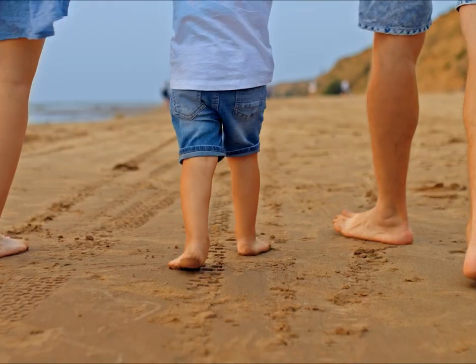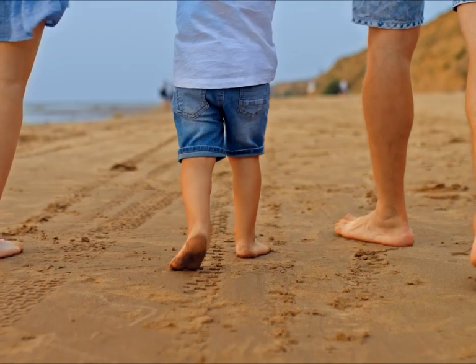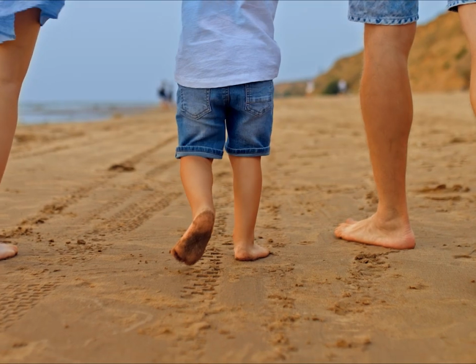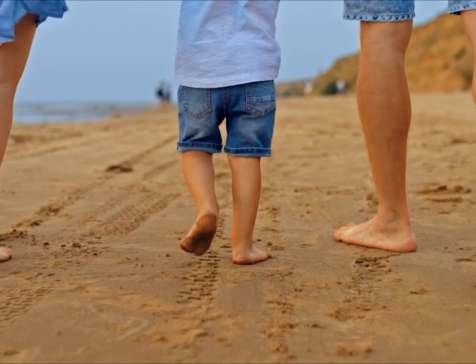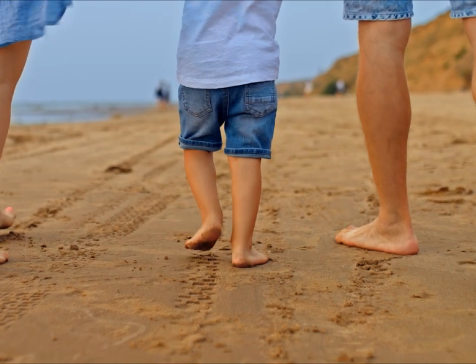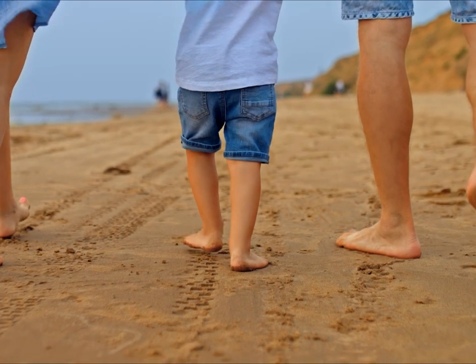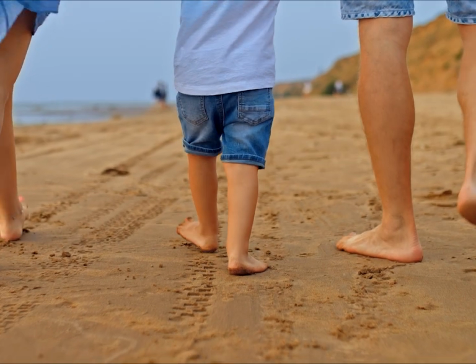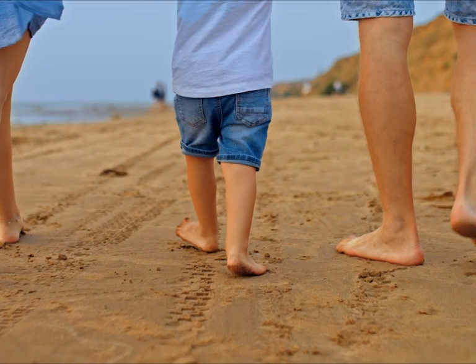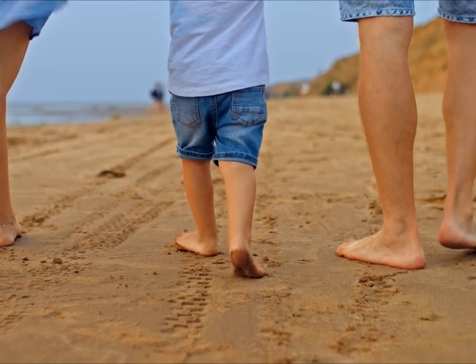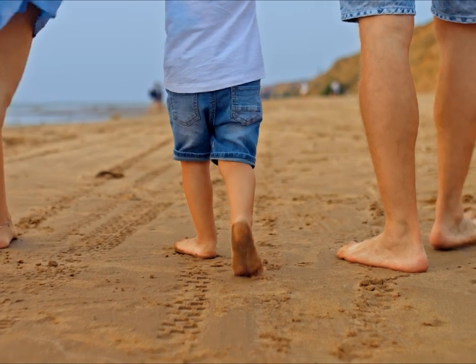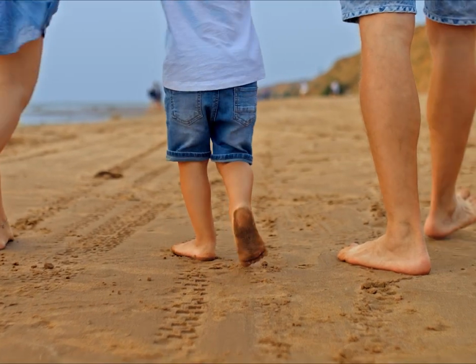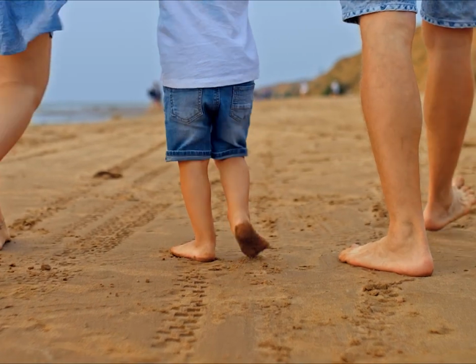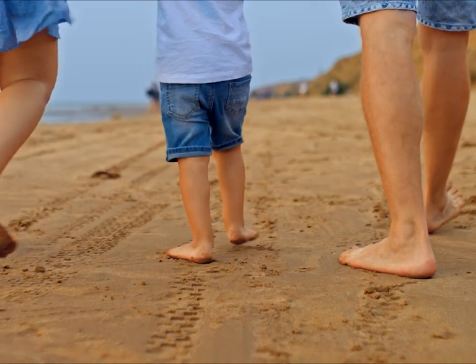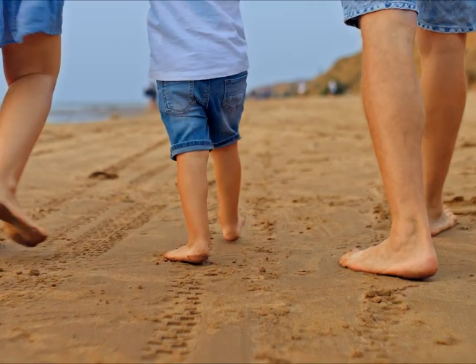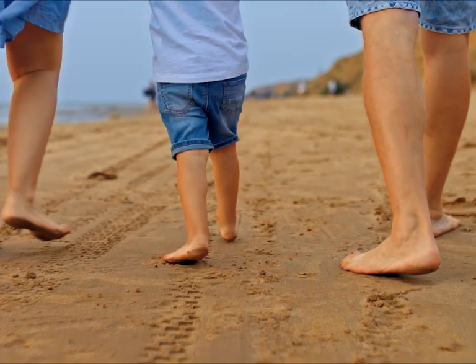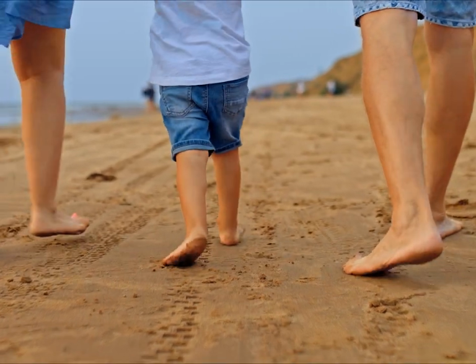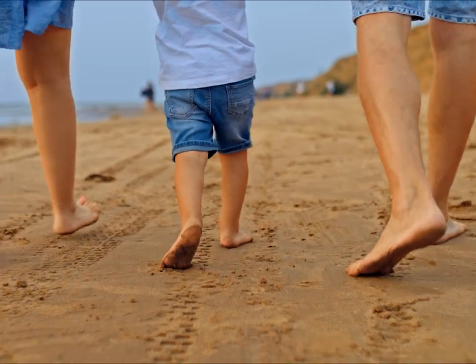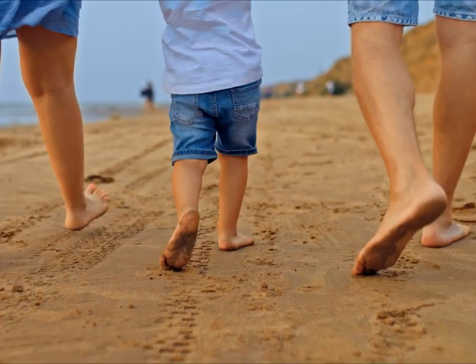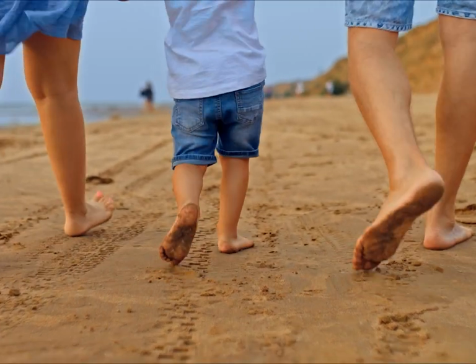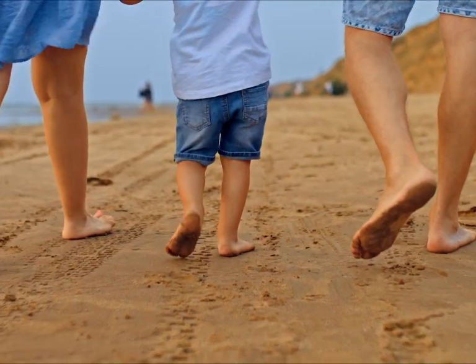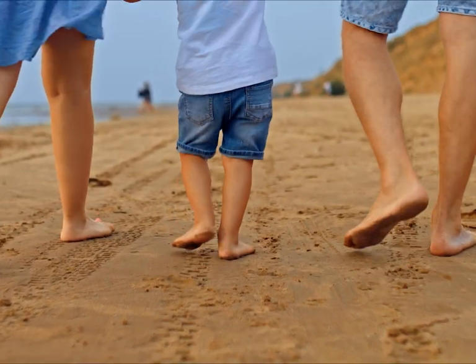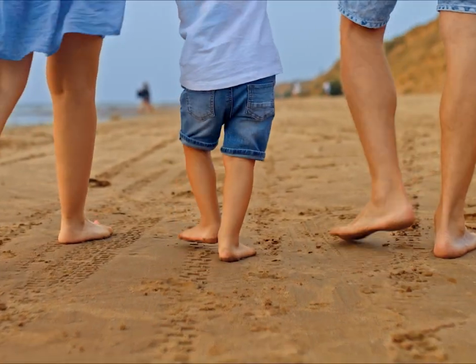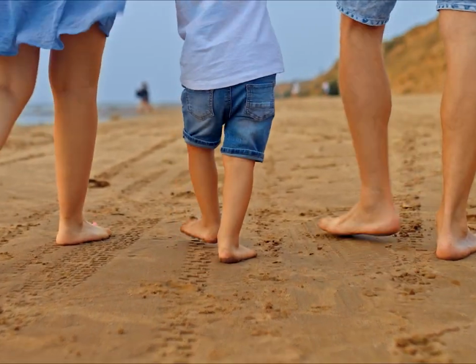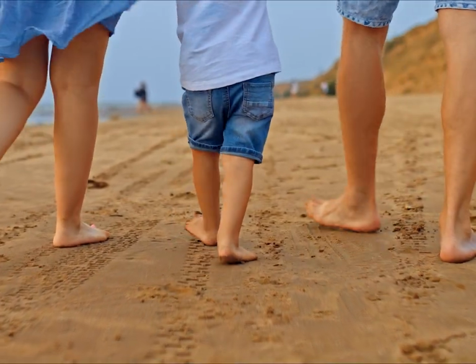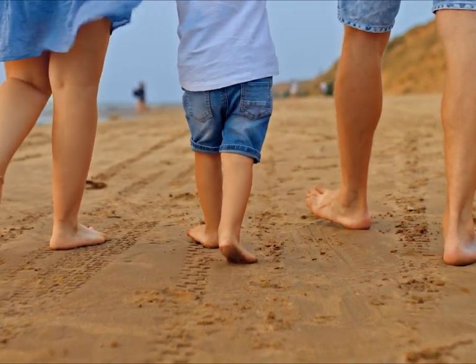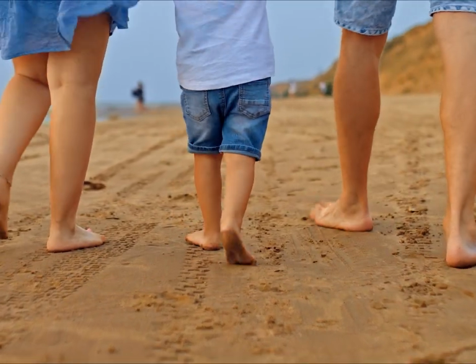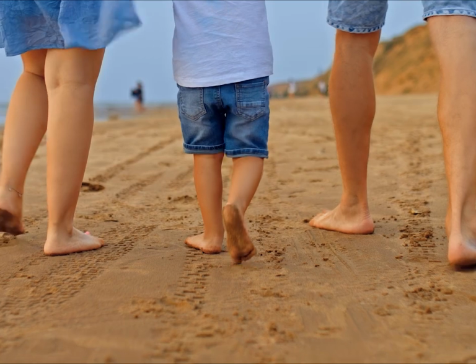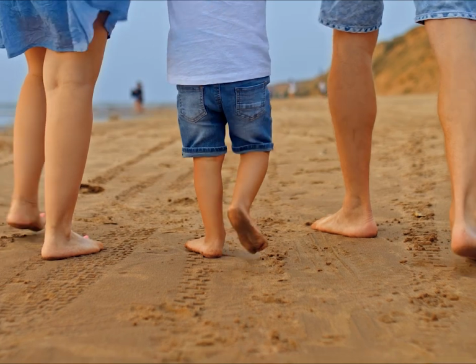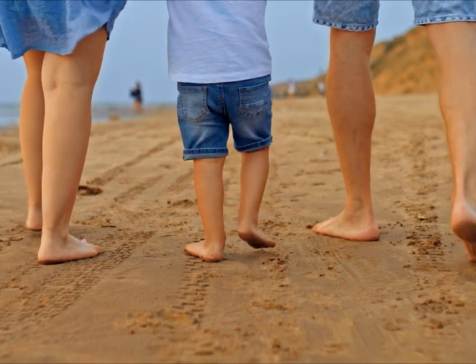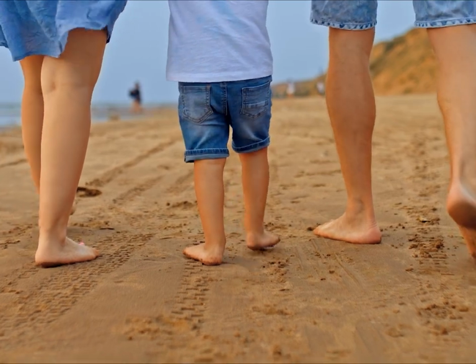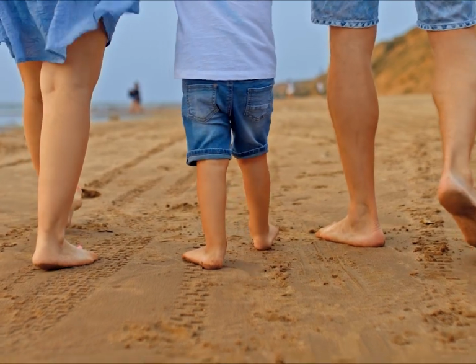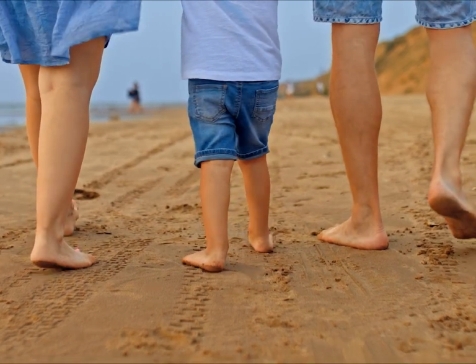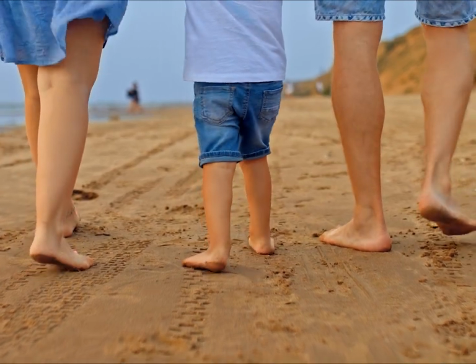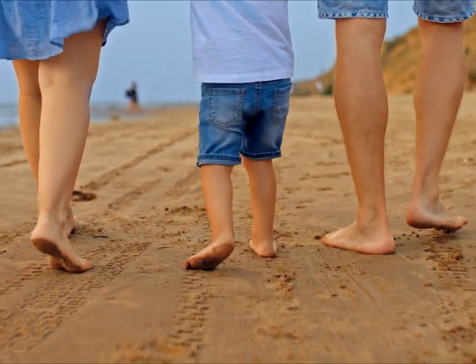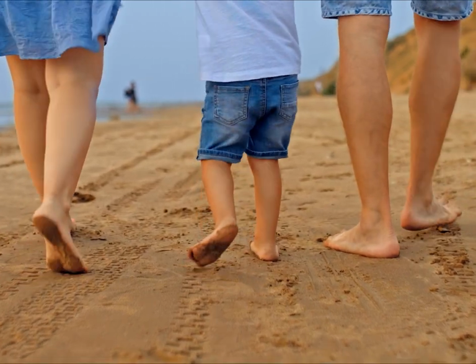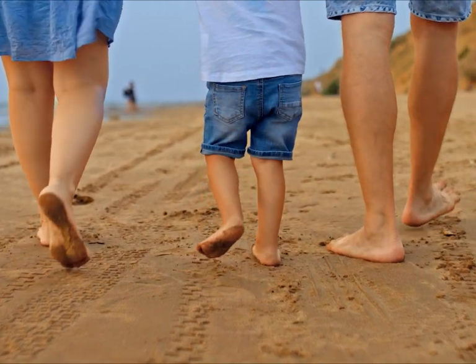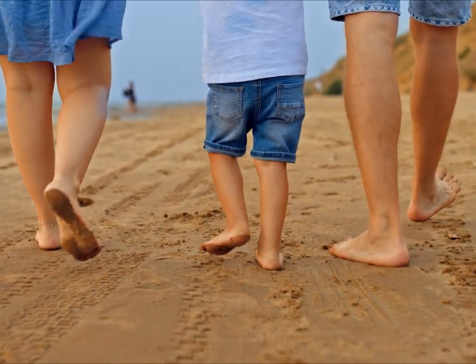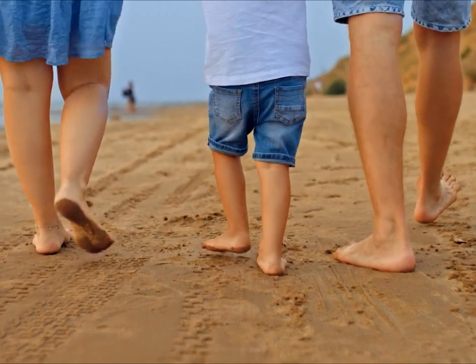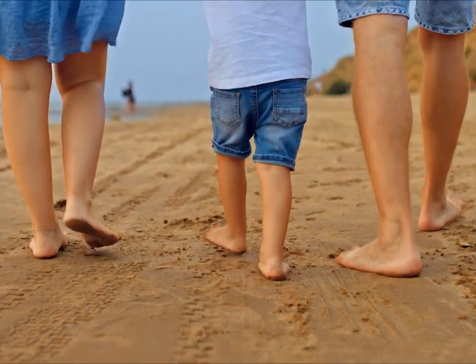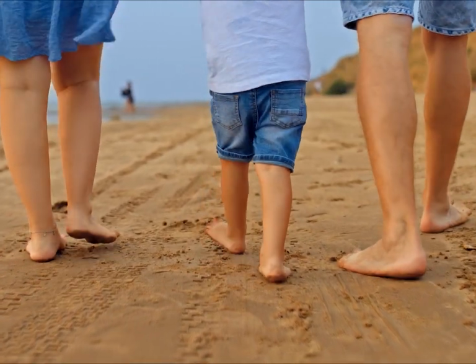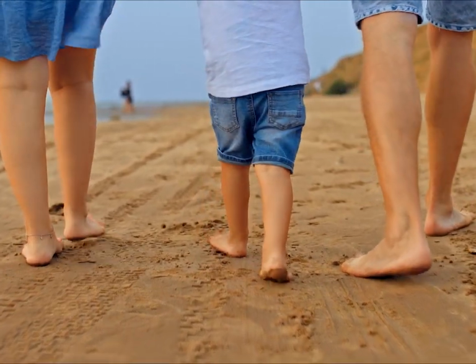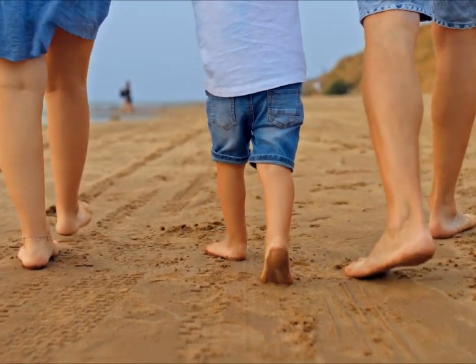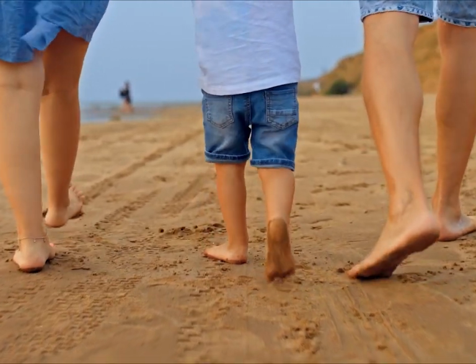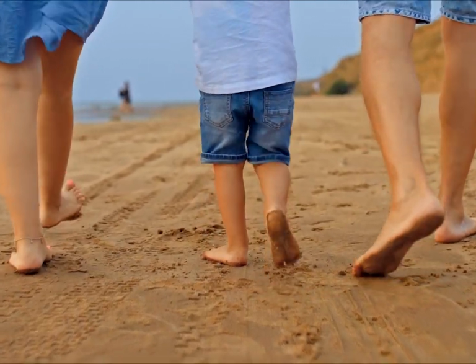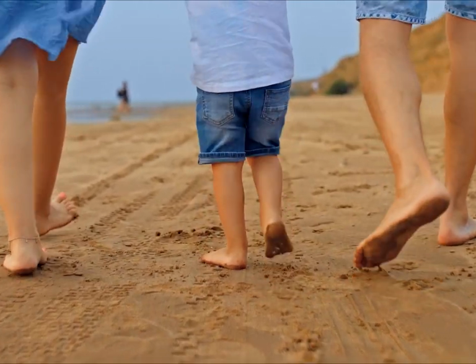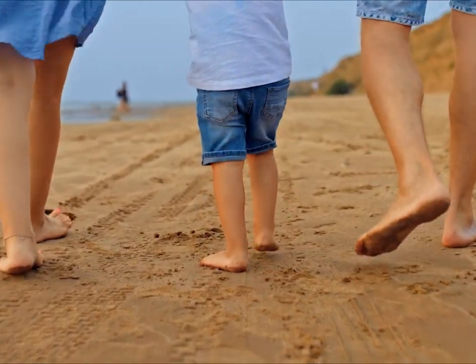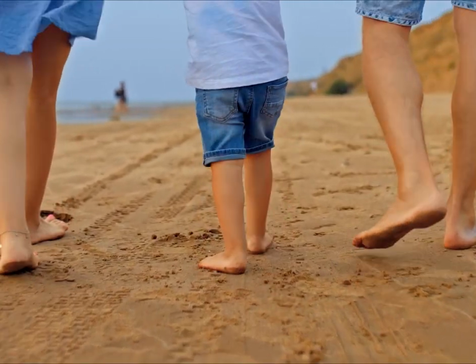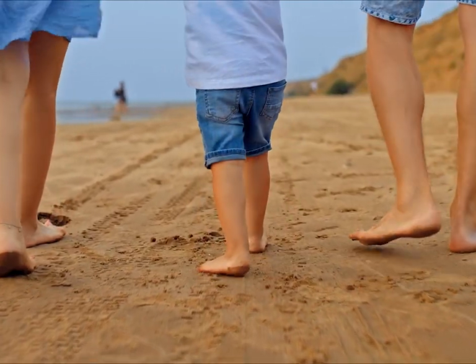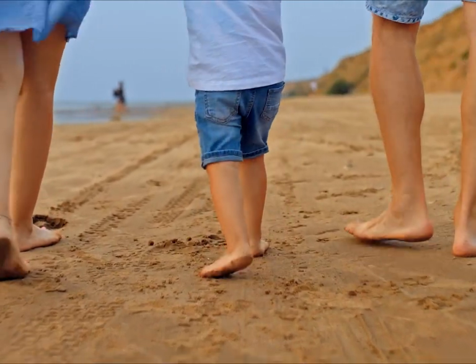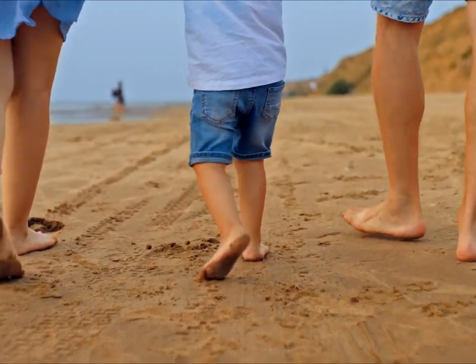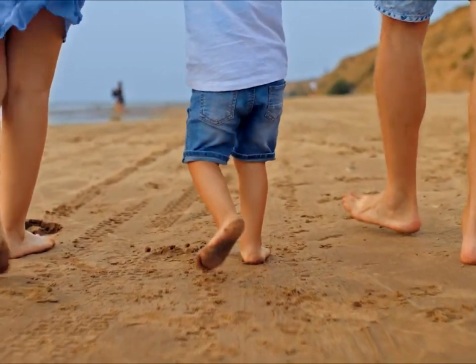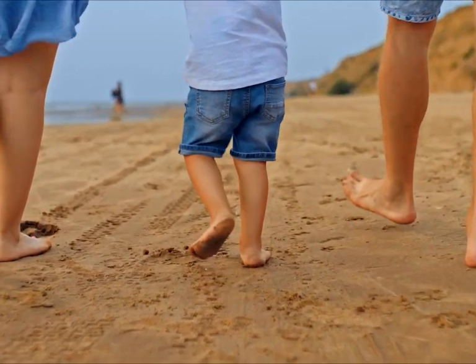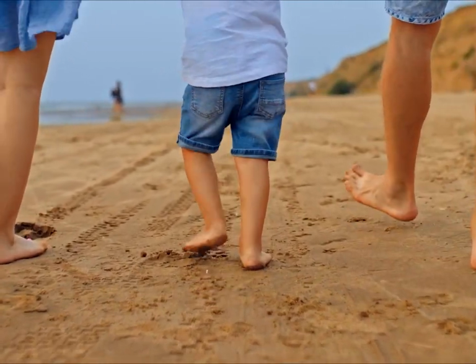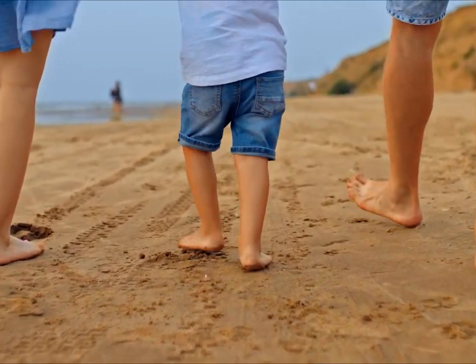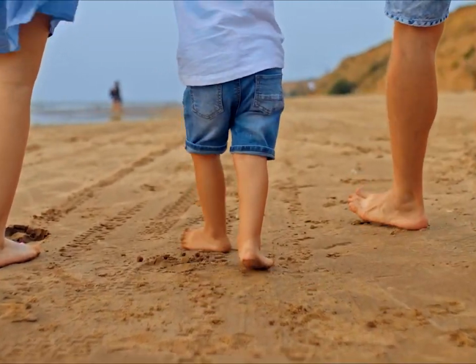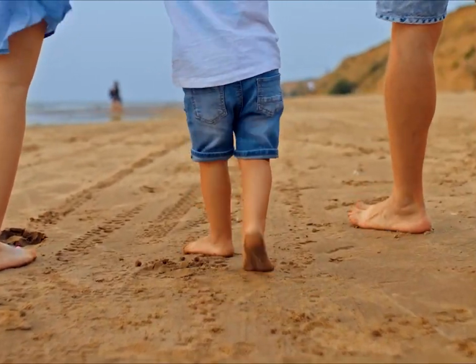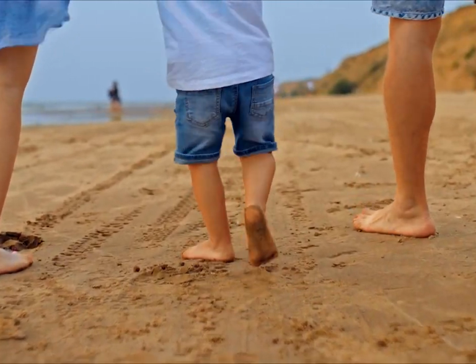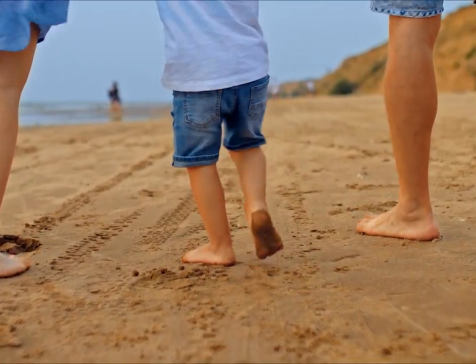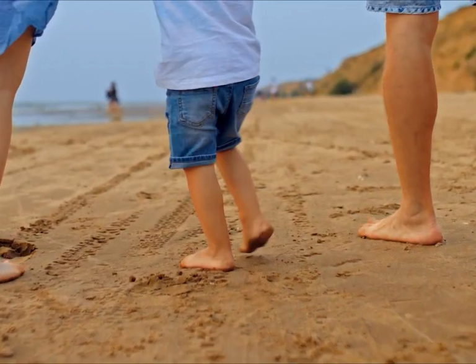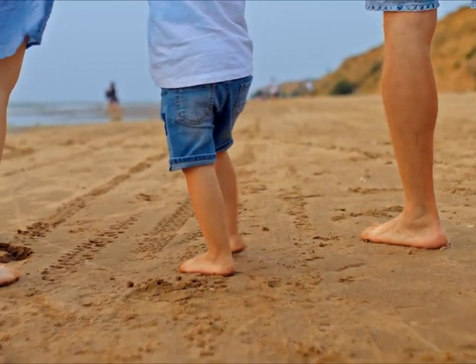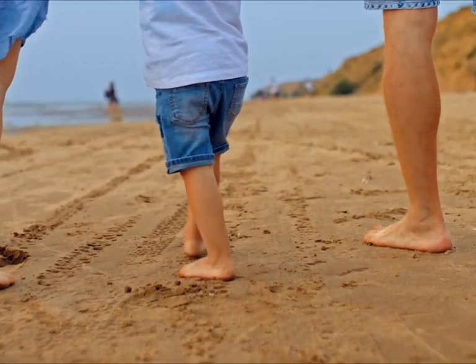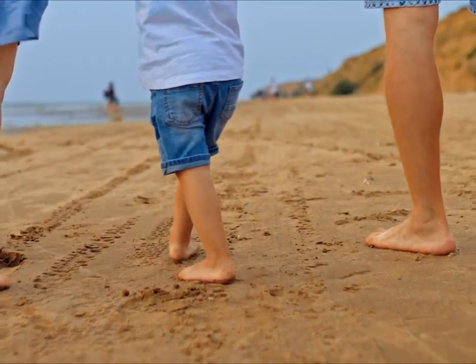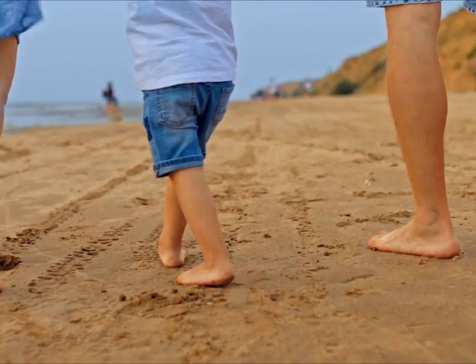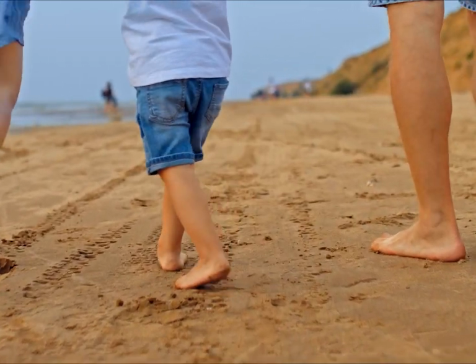Let me start by saying that barefoot people have the best feet. So please let your child walk barefooted as long as possible.